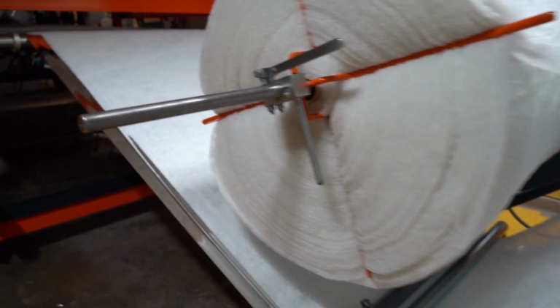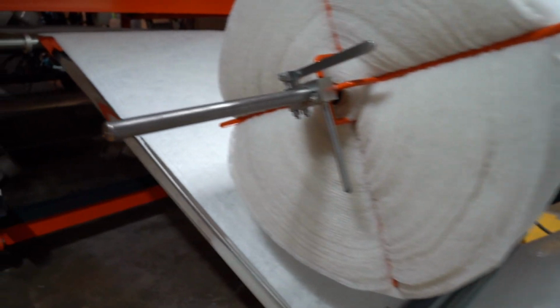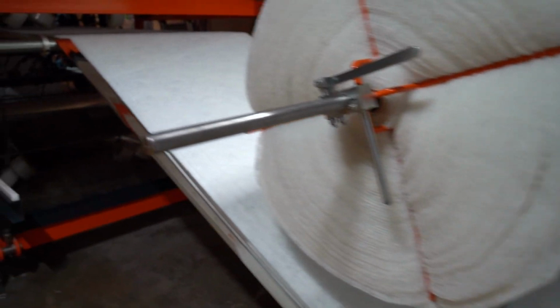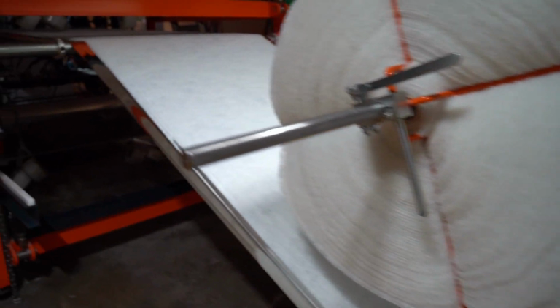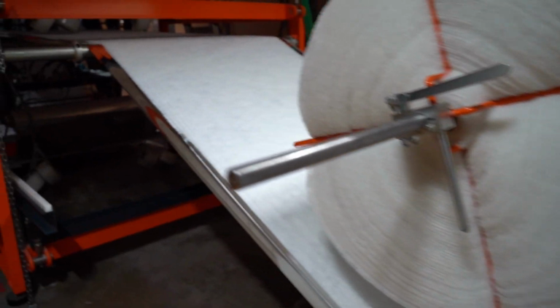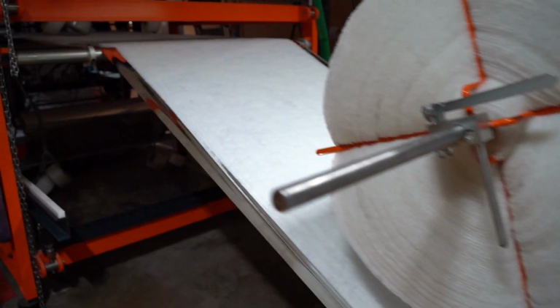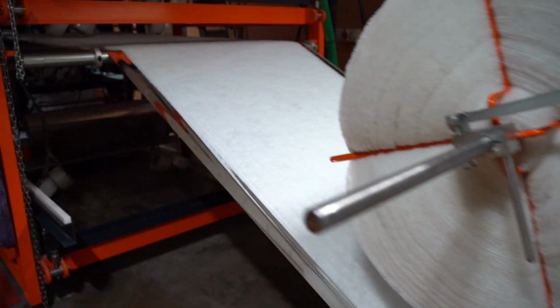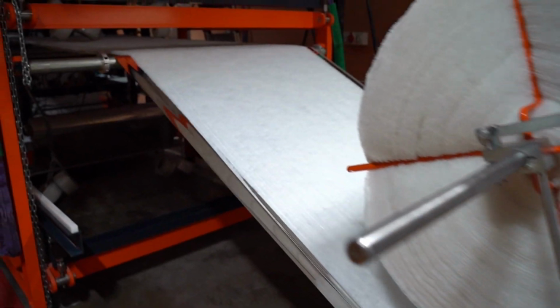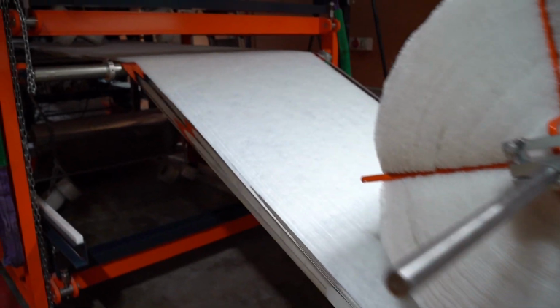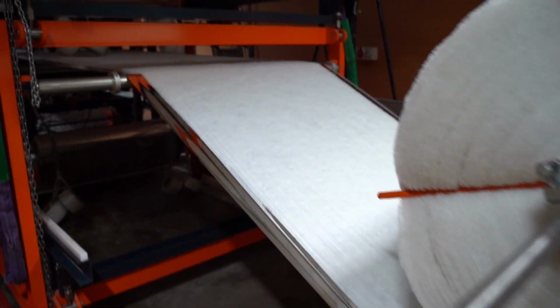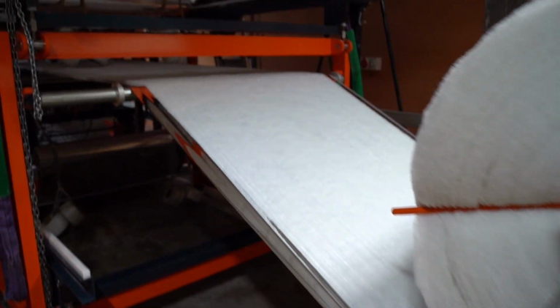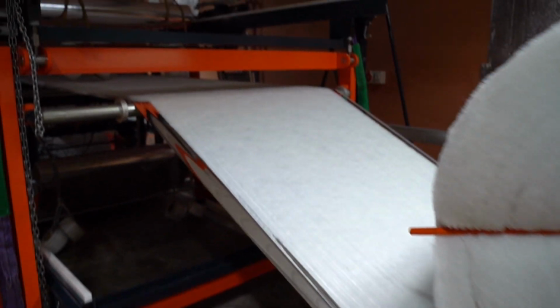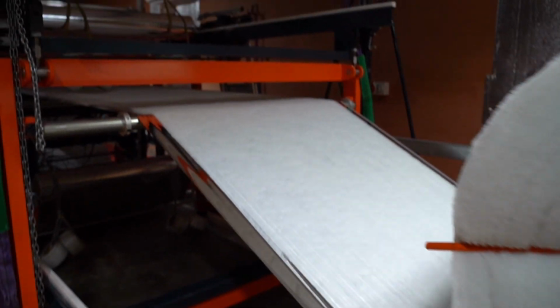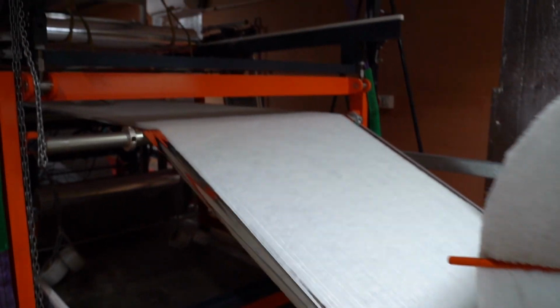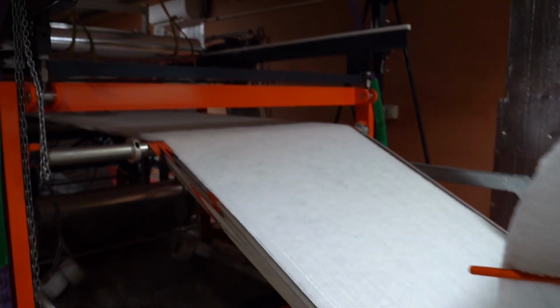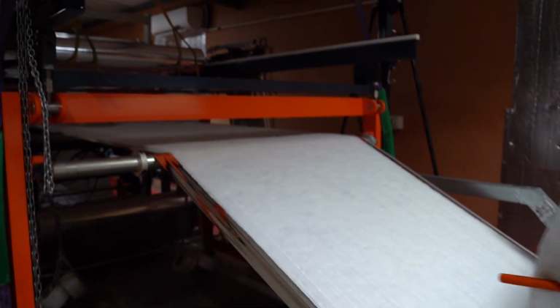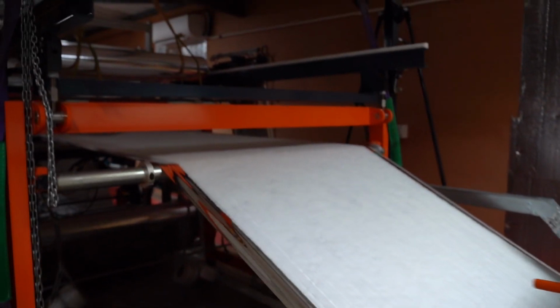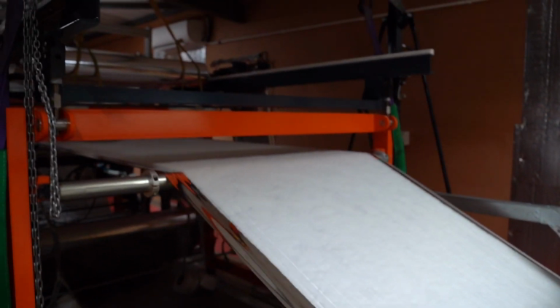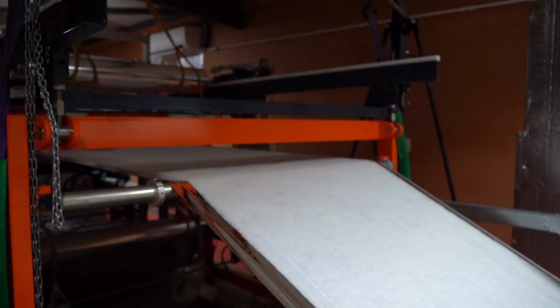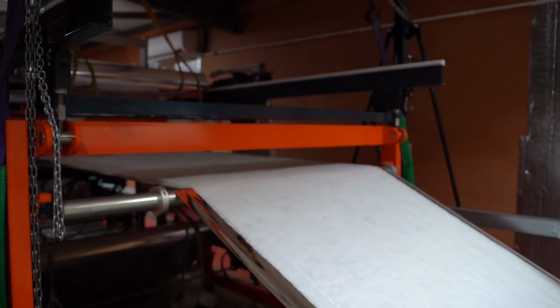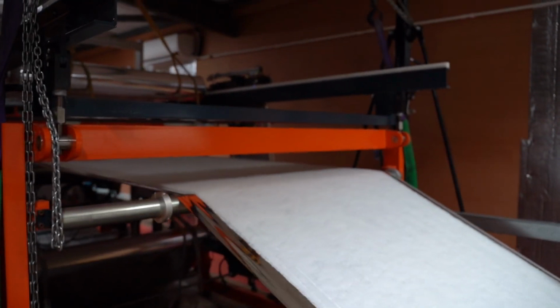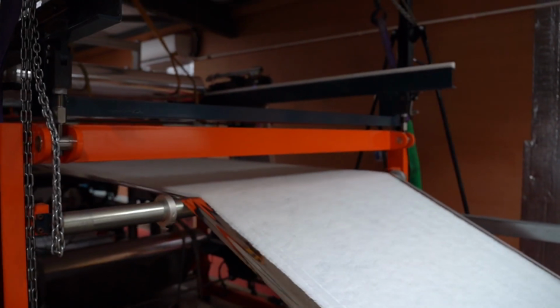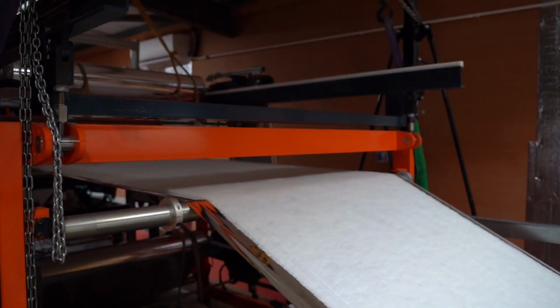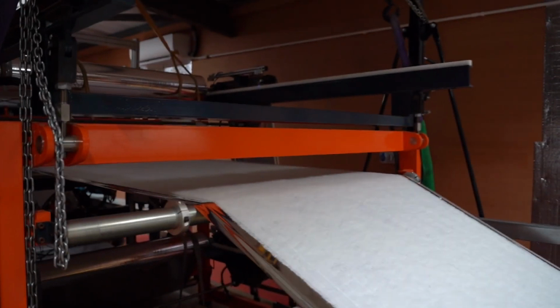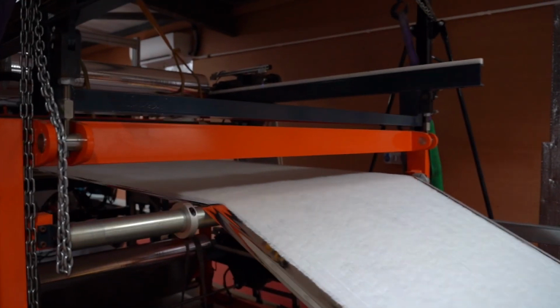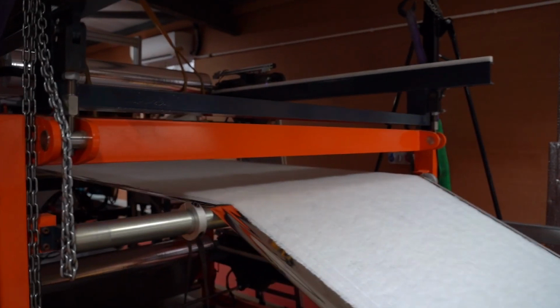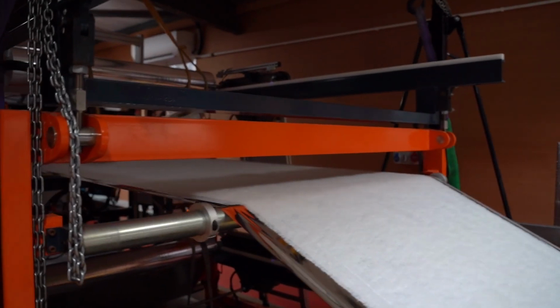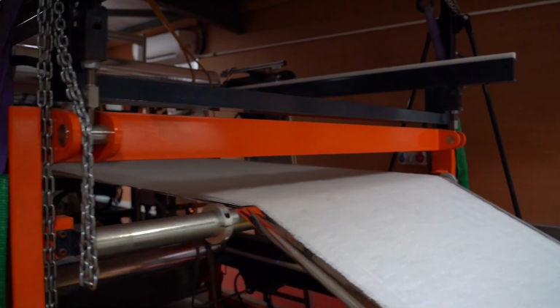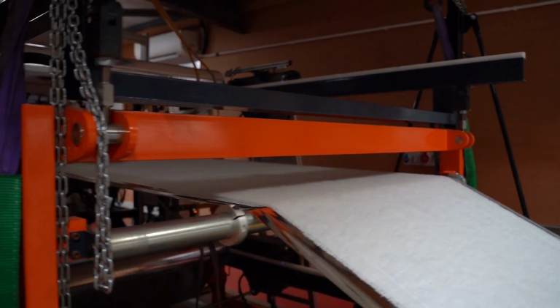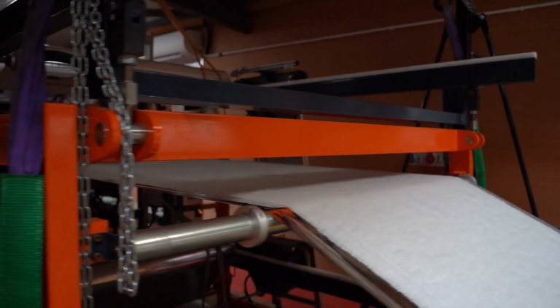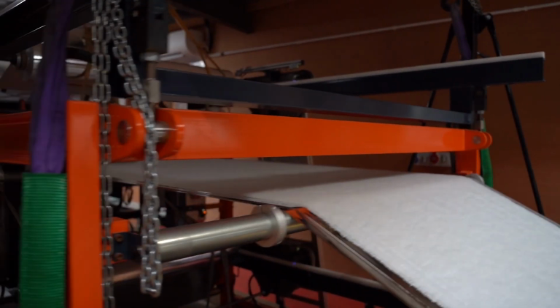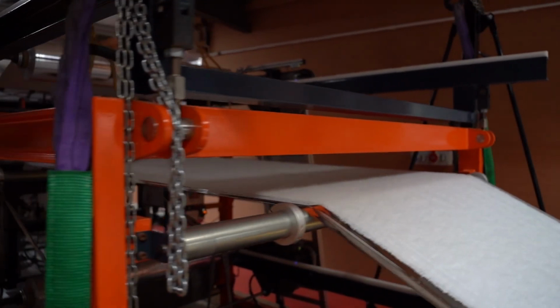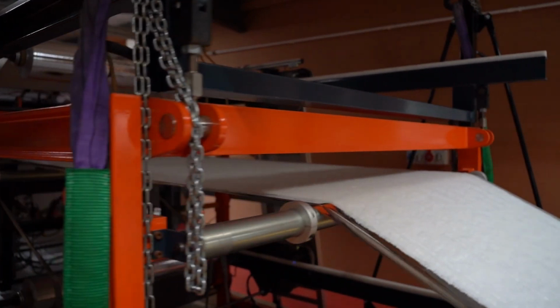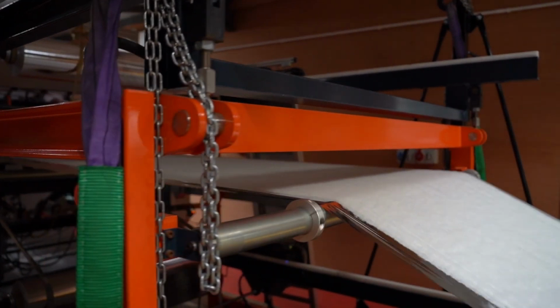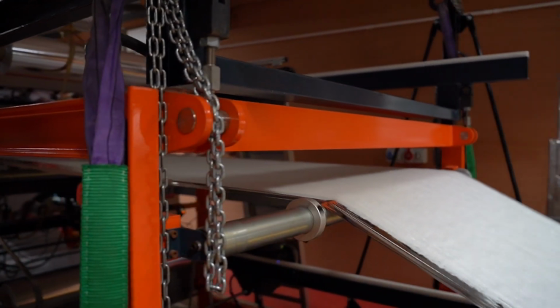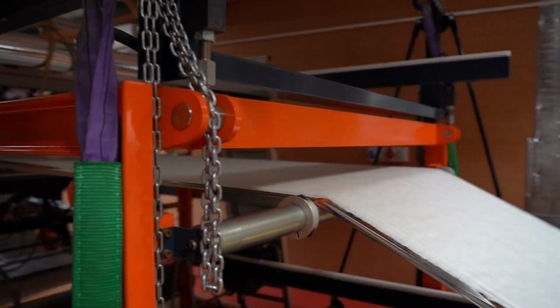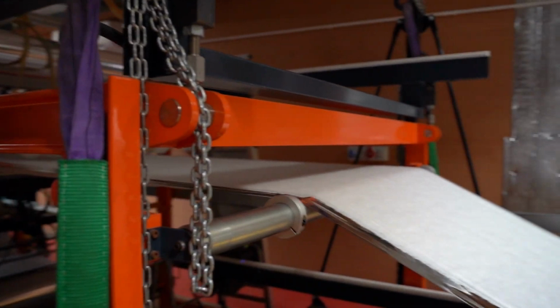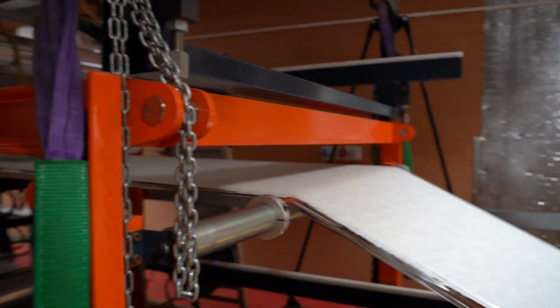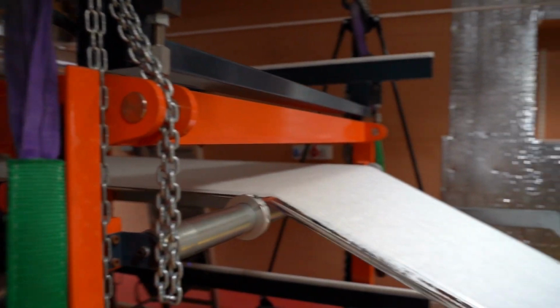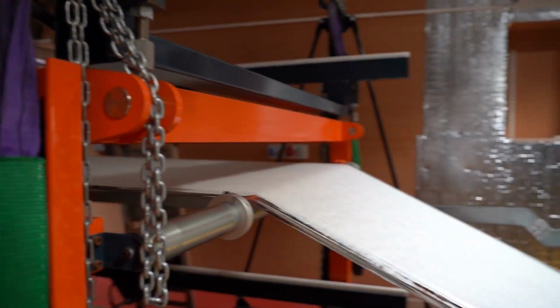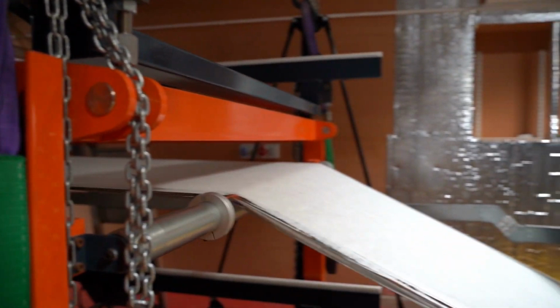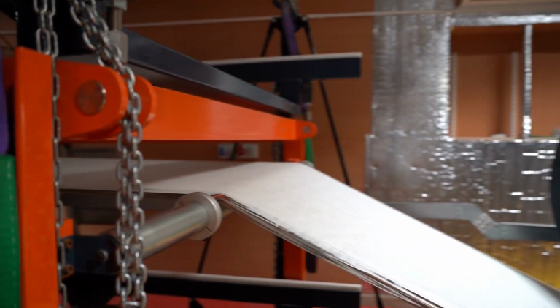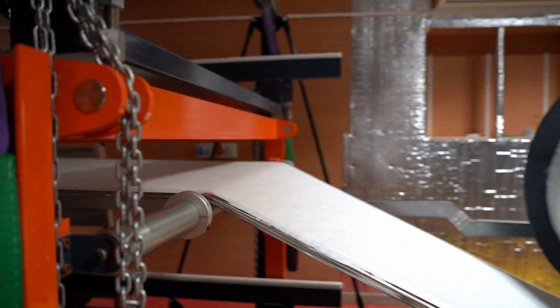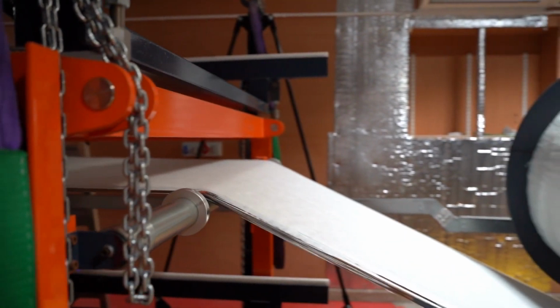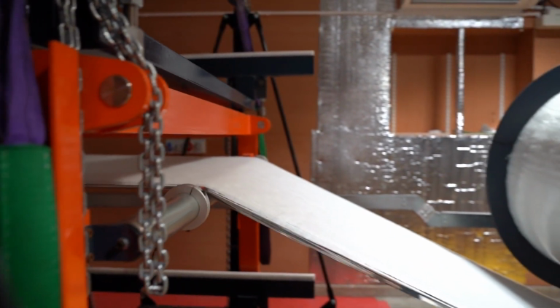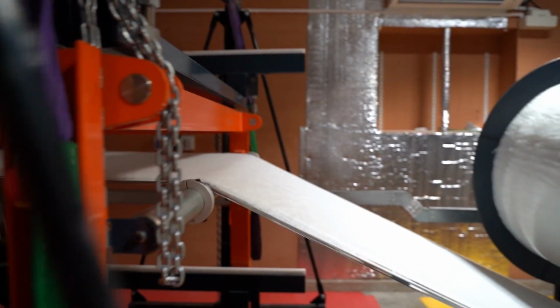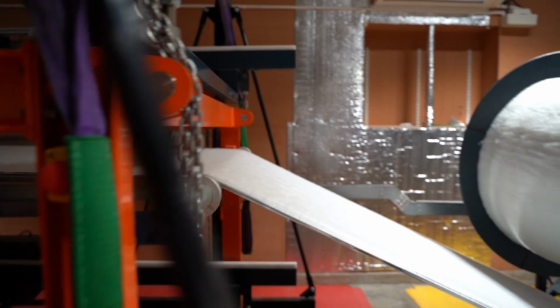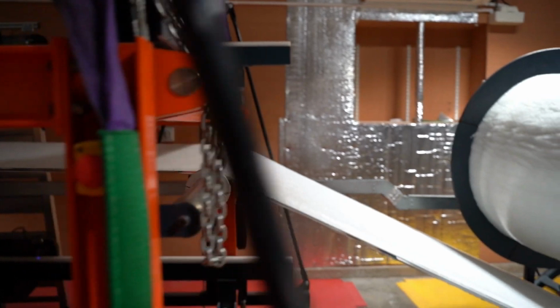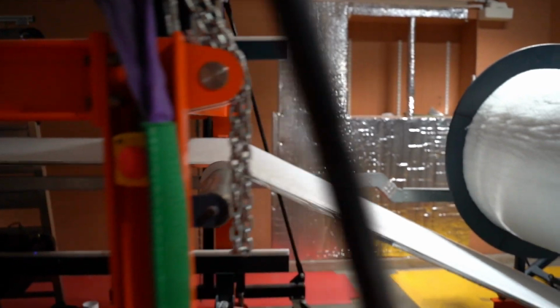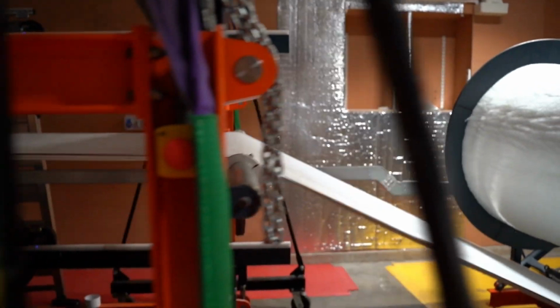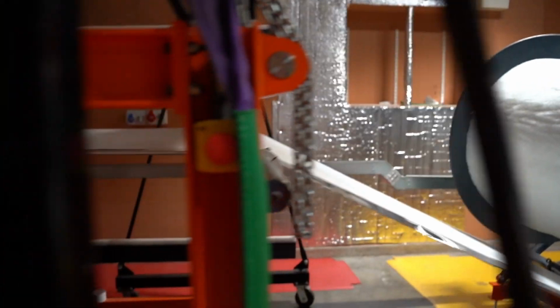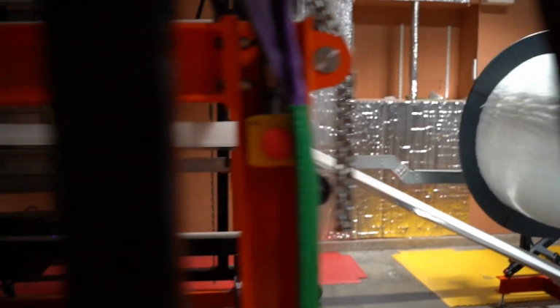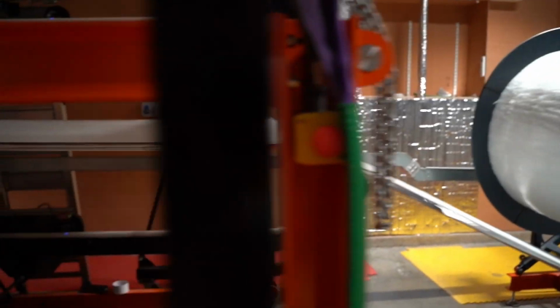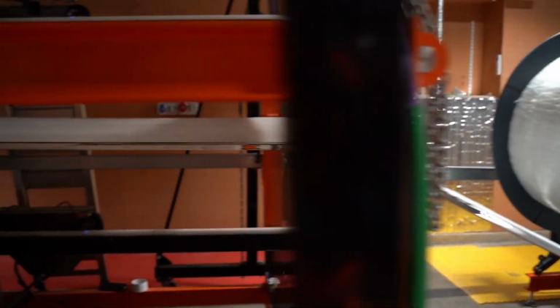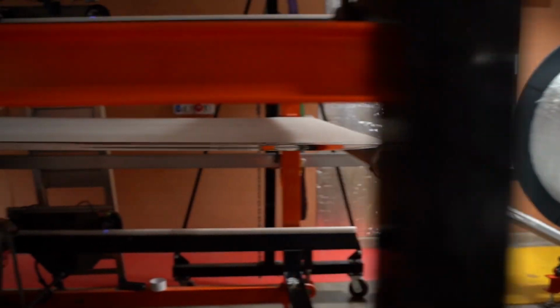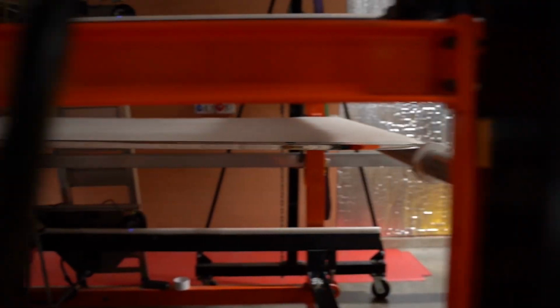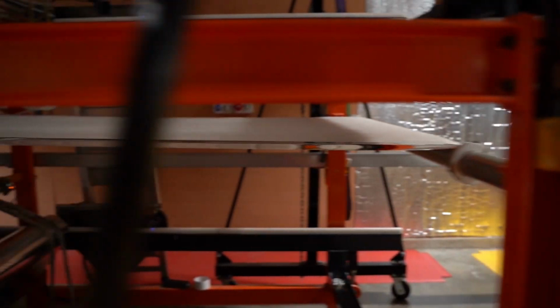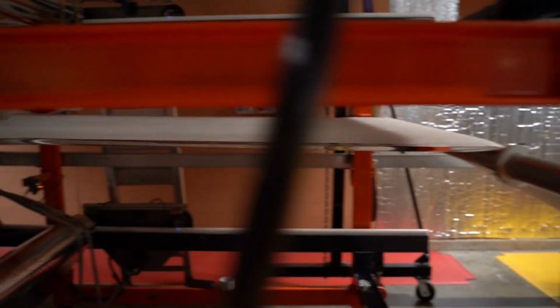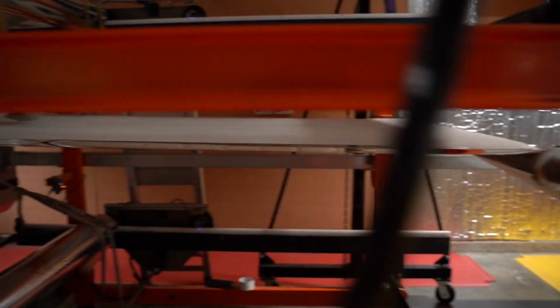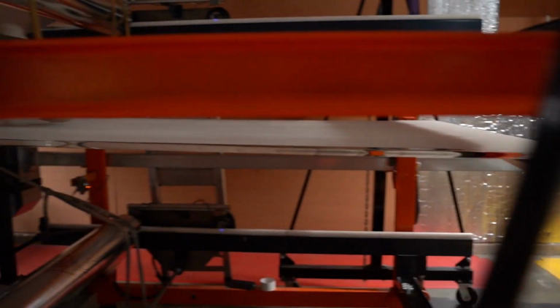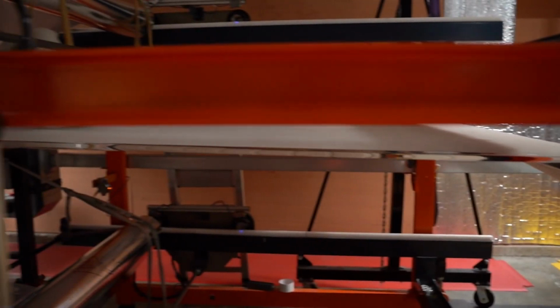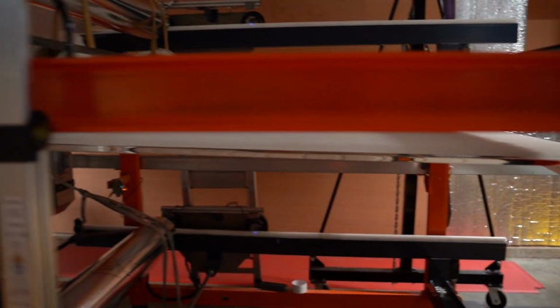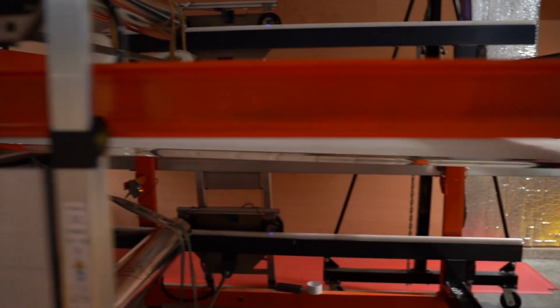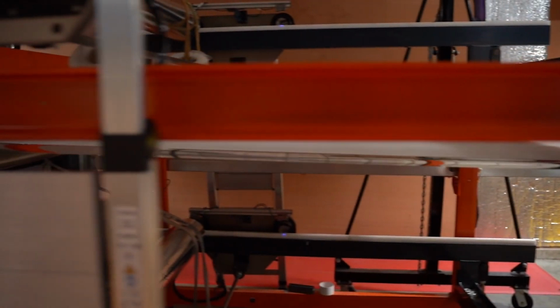What you're seeing here is our recycled thermal wadding being fed into the machine, along with the layer of MPEP, which is the foil layers that you can see here.